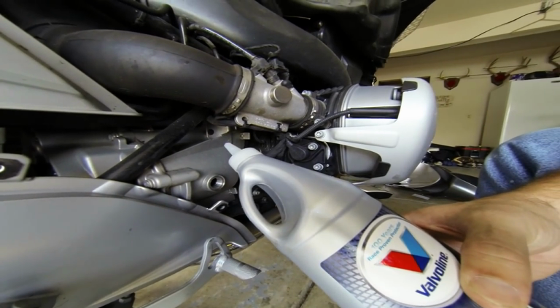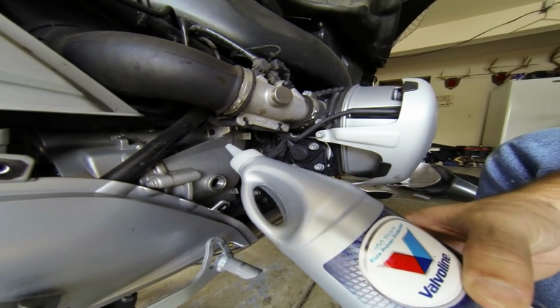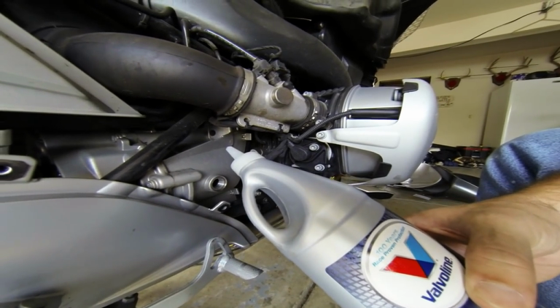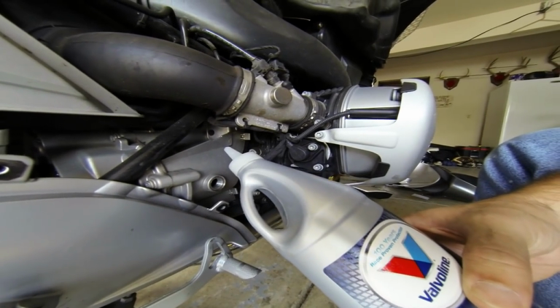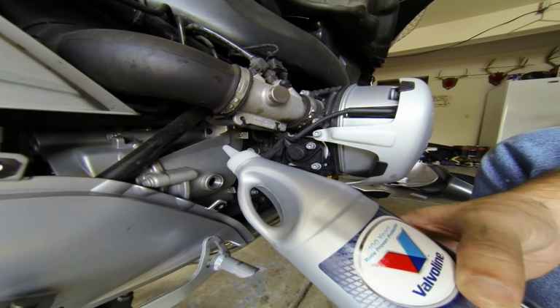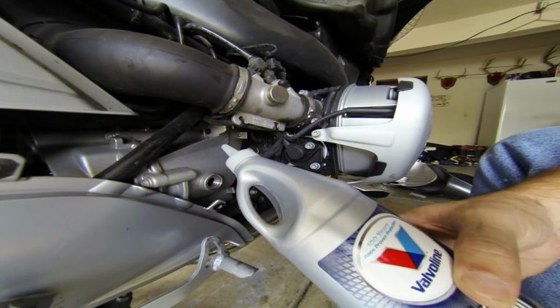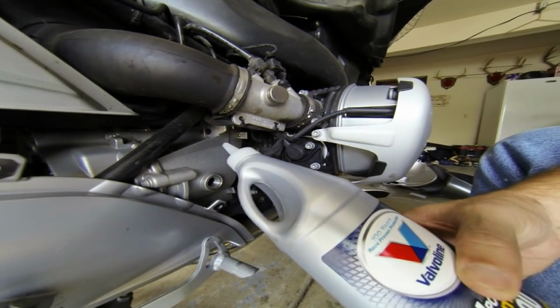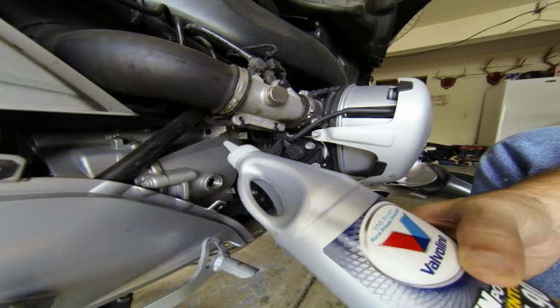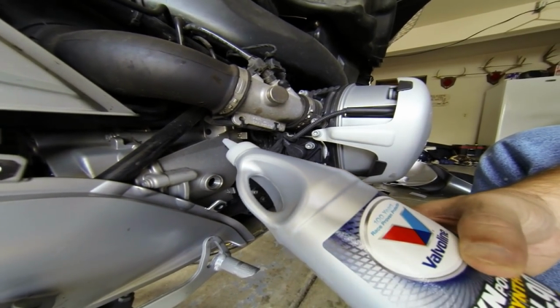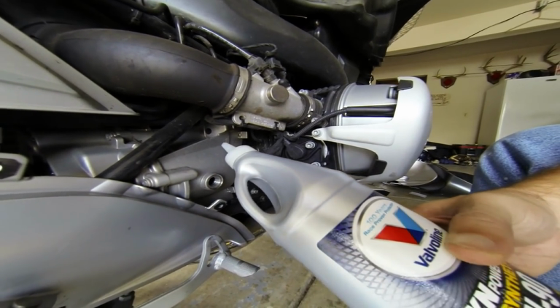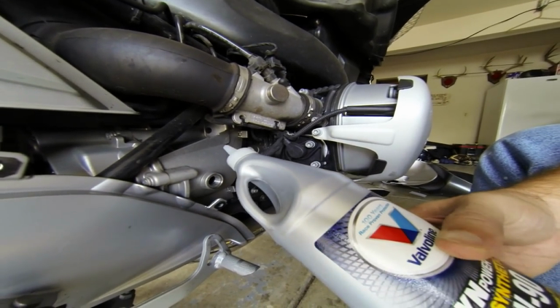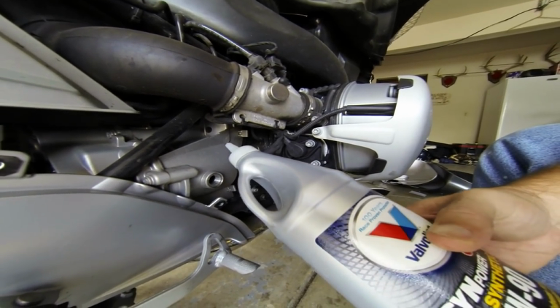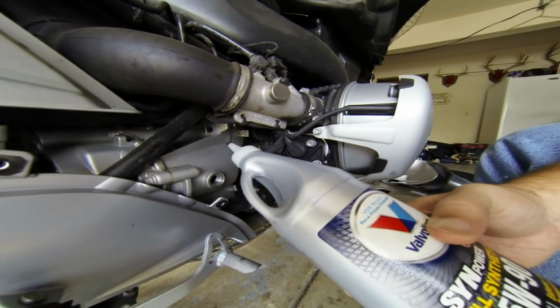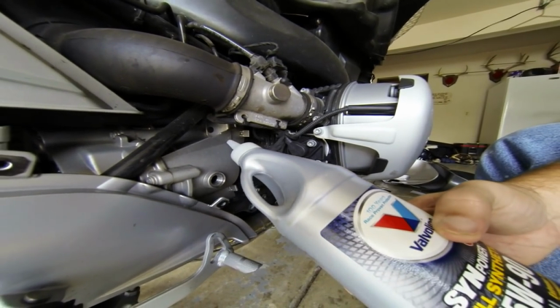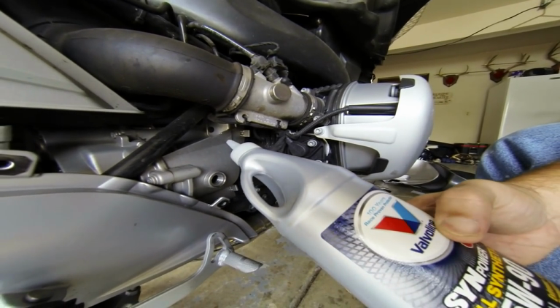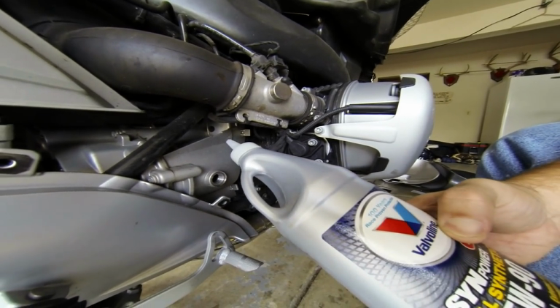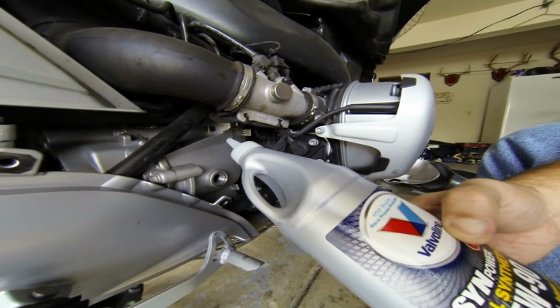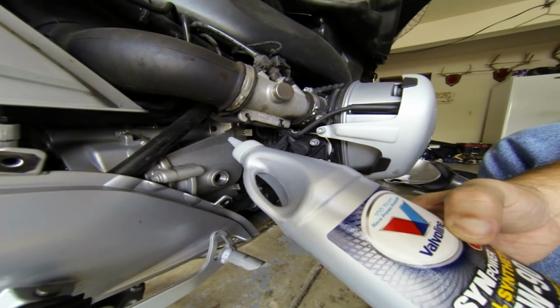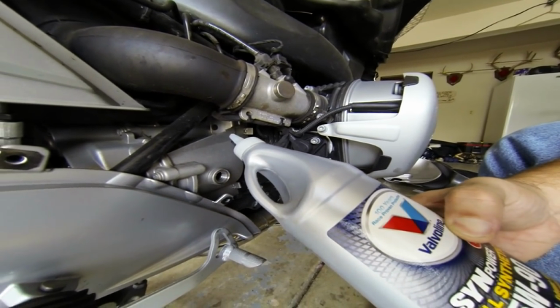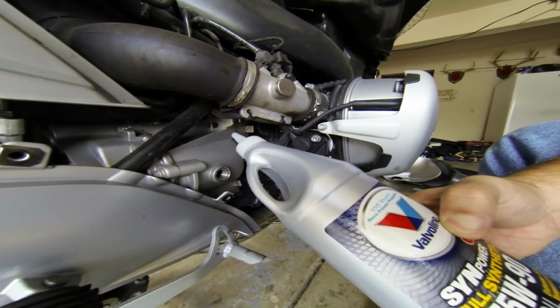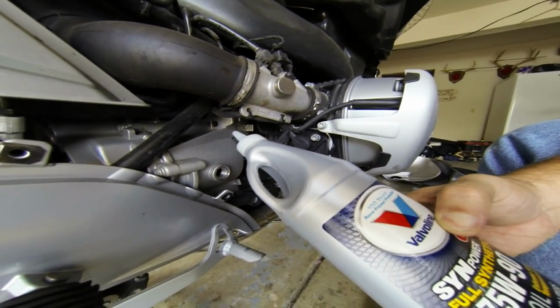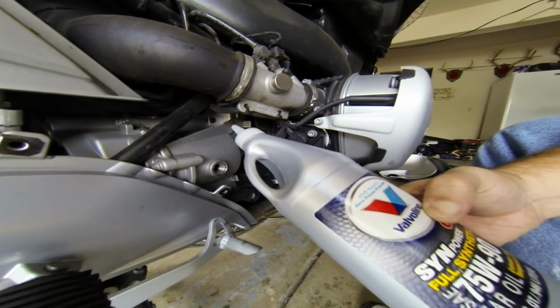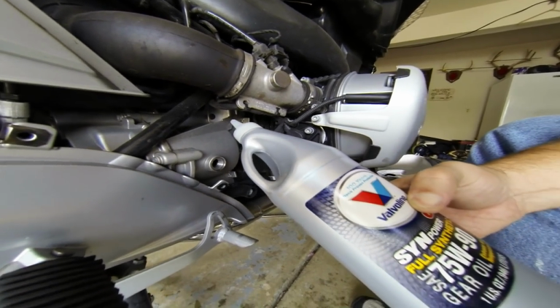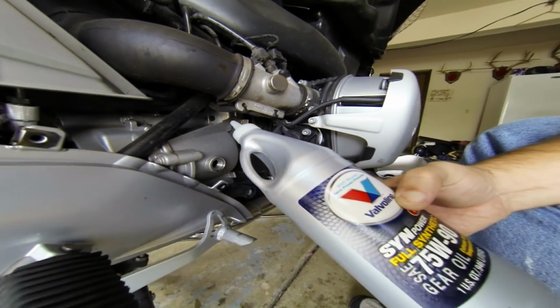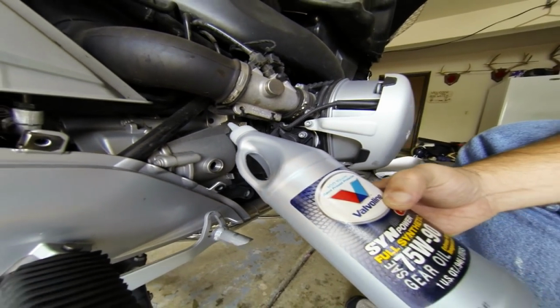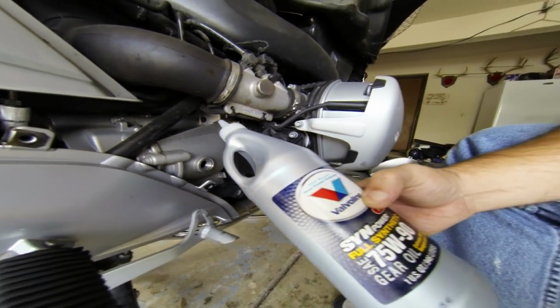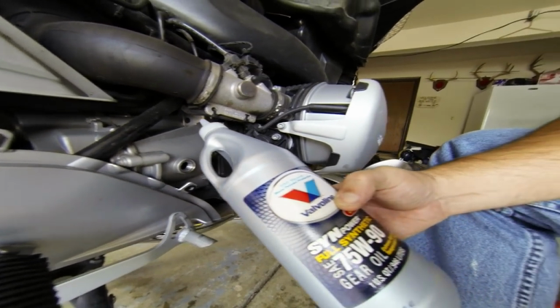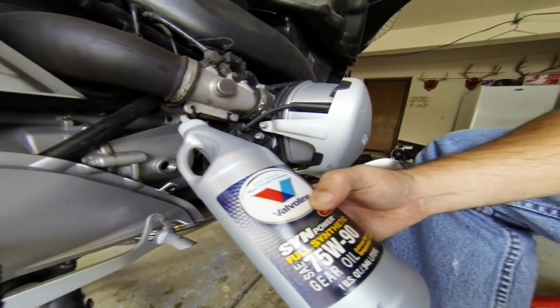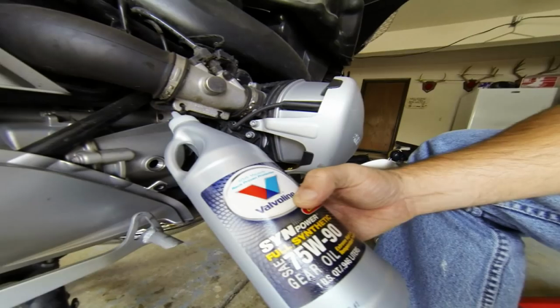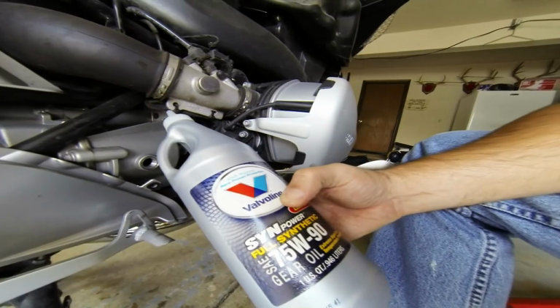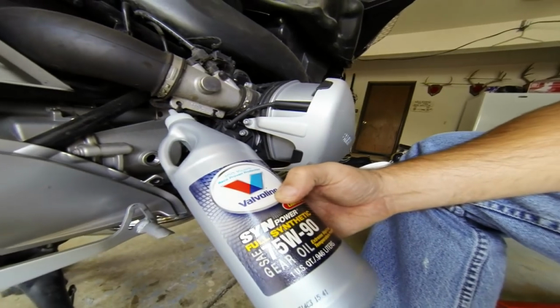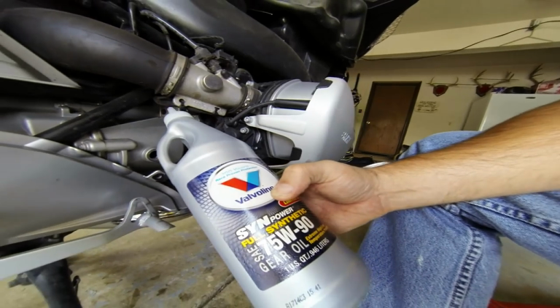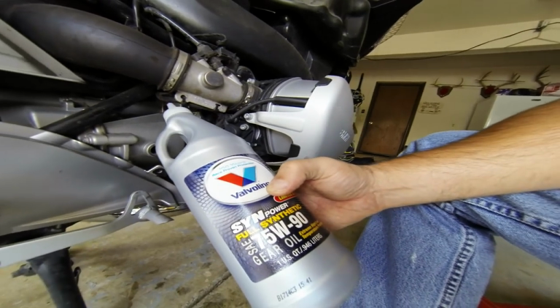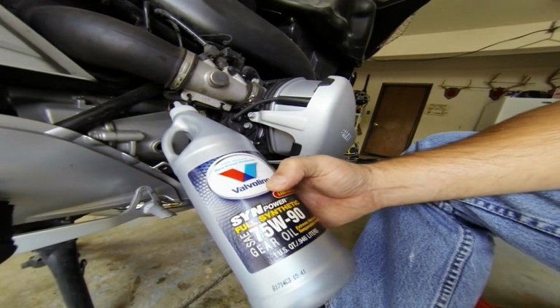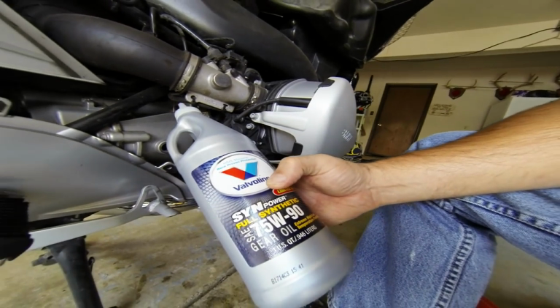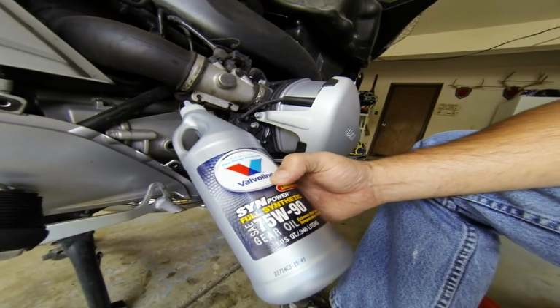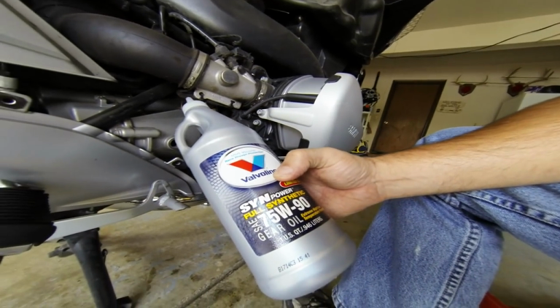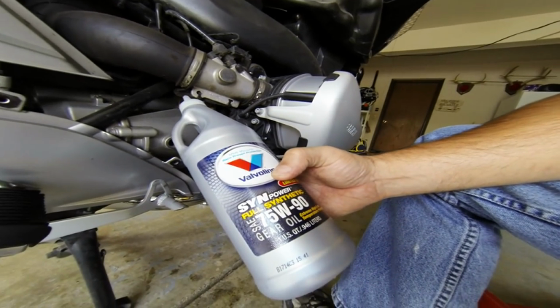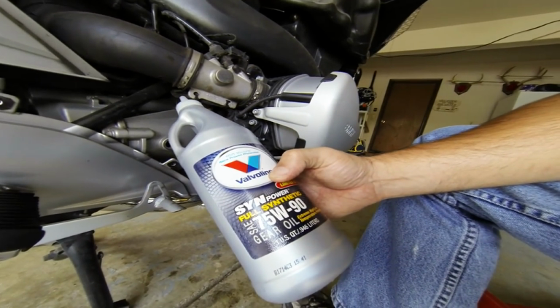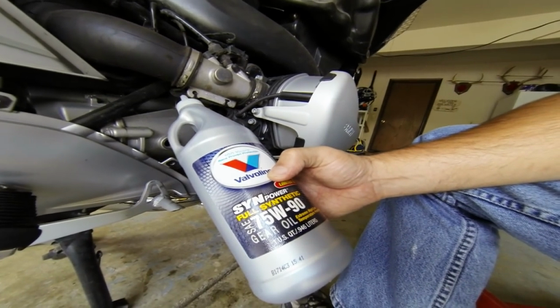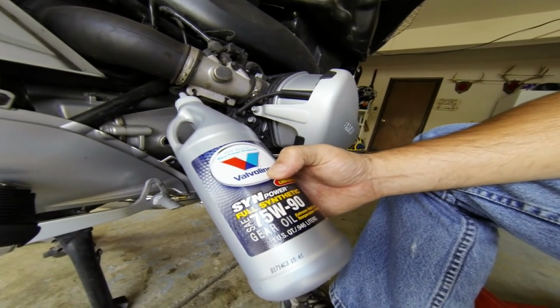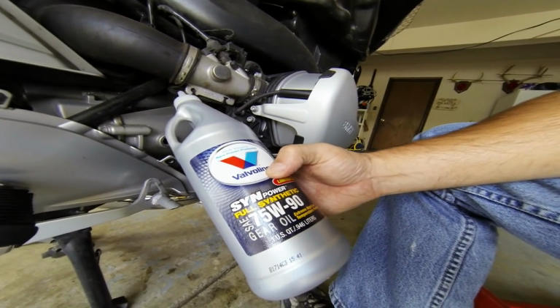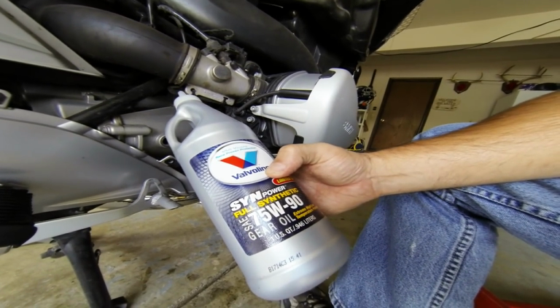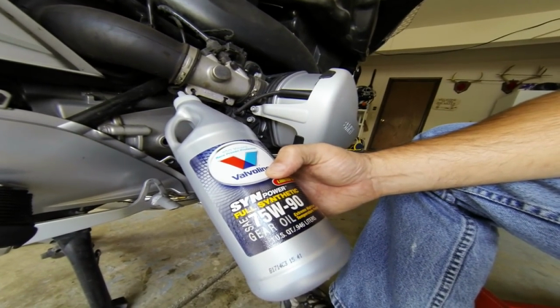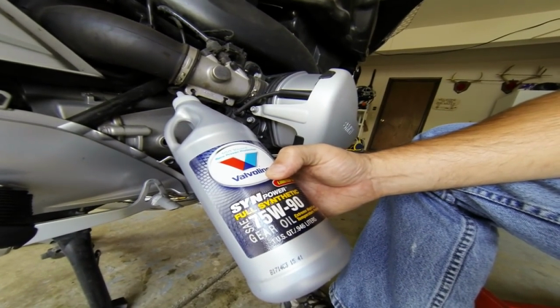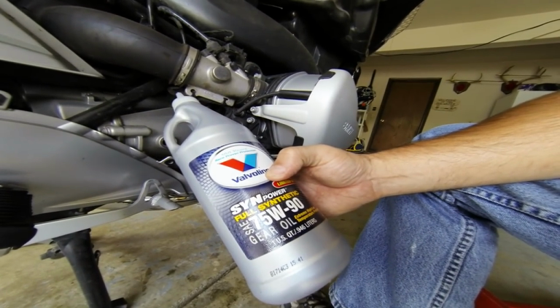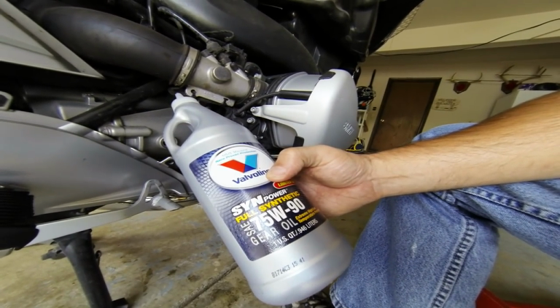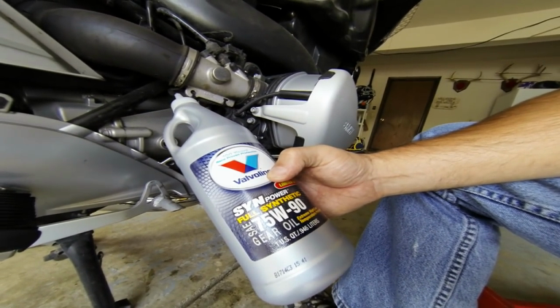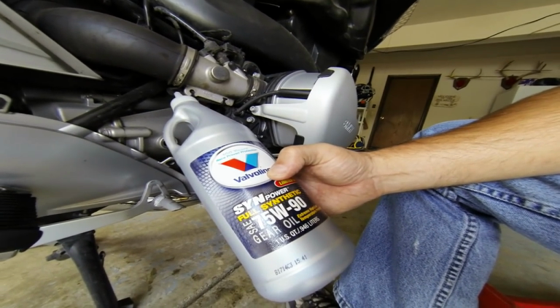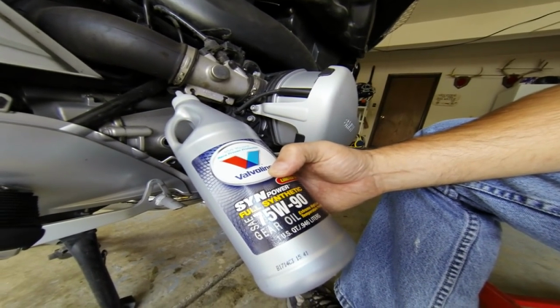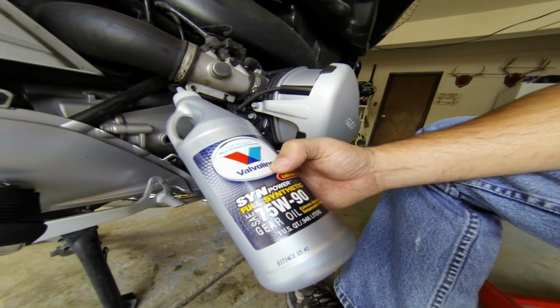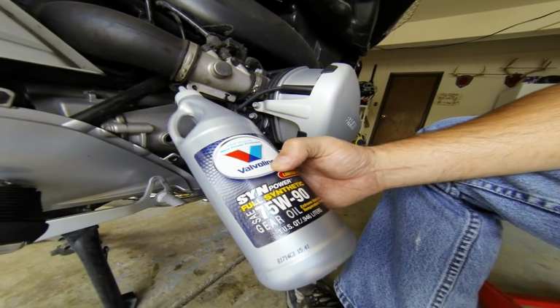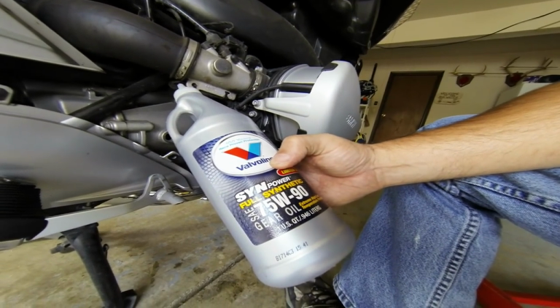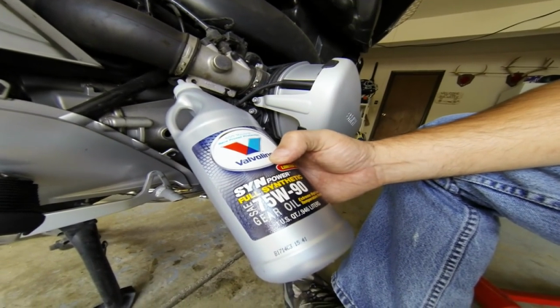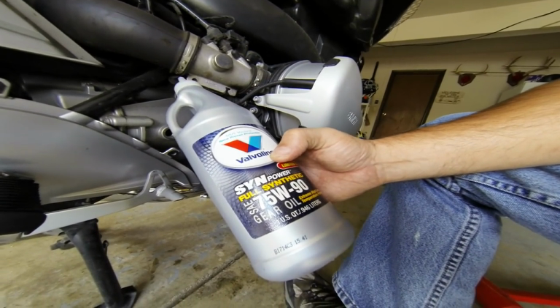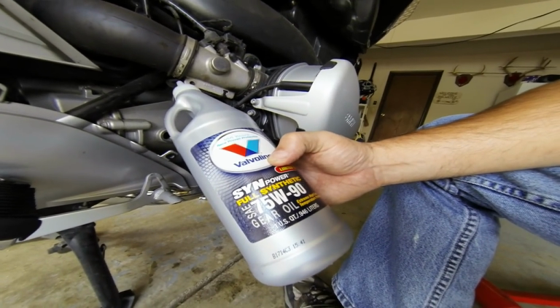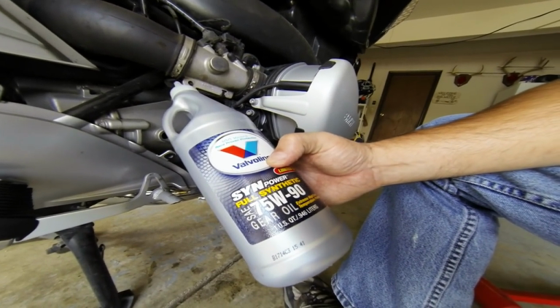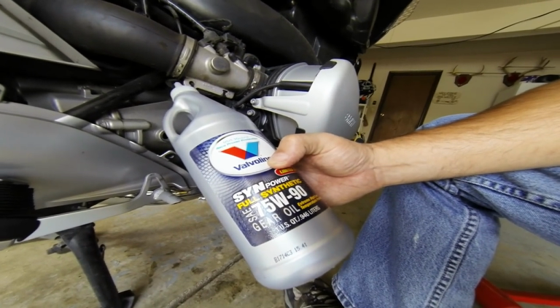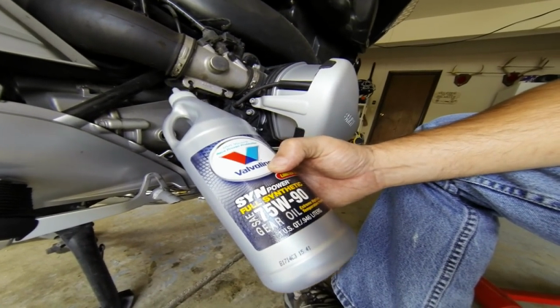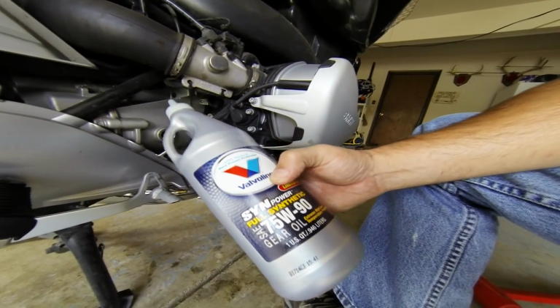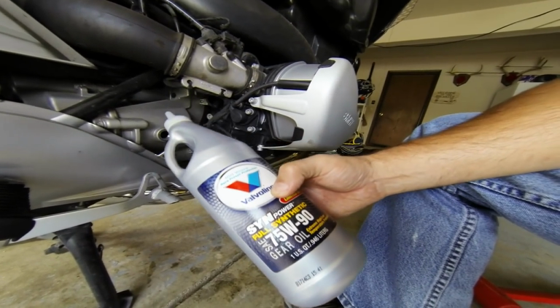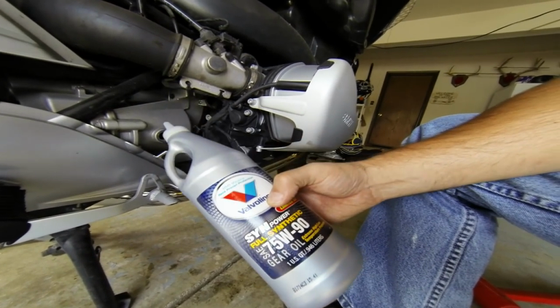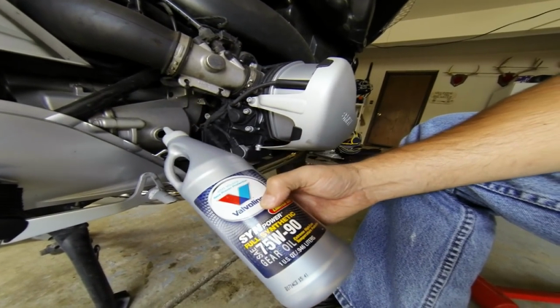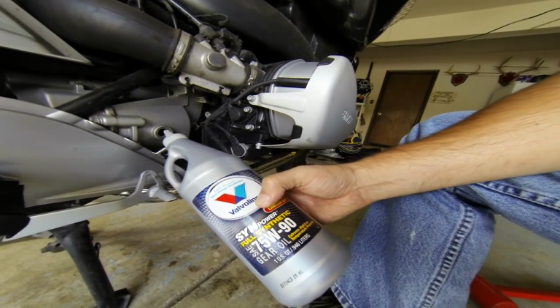I should specify I'm using Valvoline — not that the brand matters — but it's 75-90 gear oil, full synthetic.